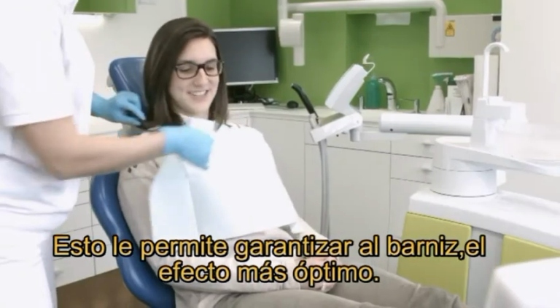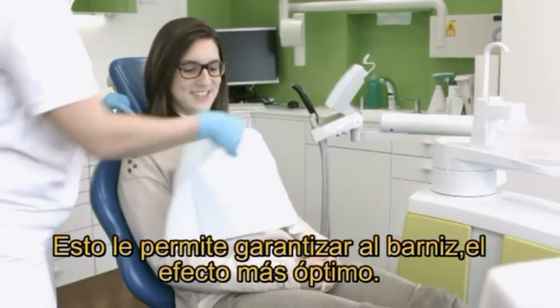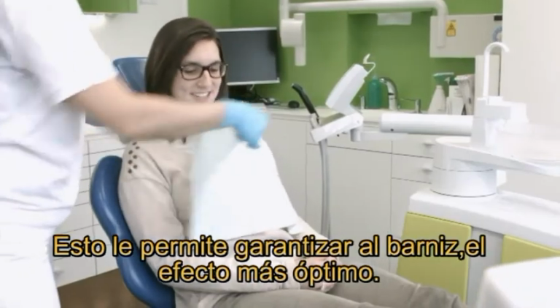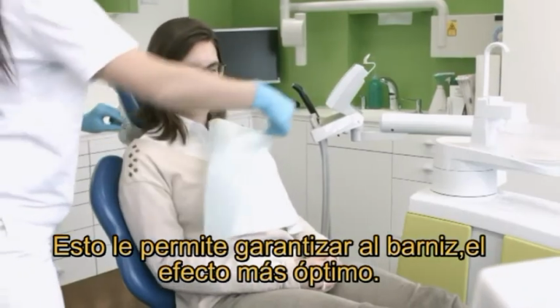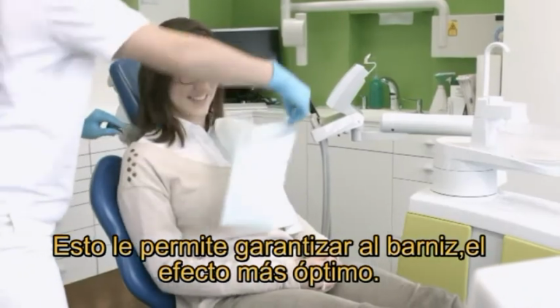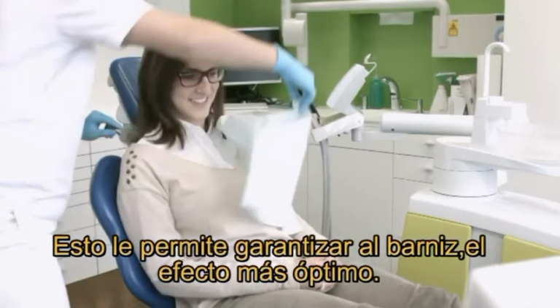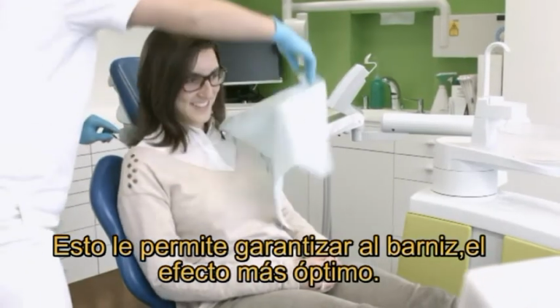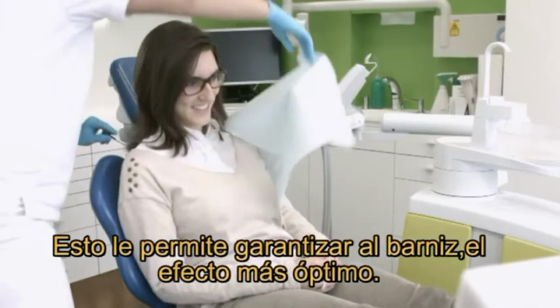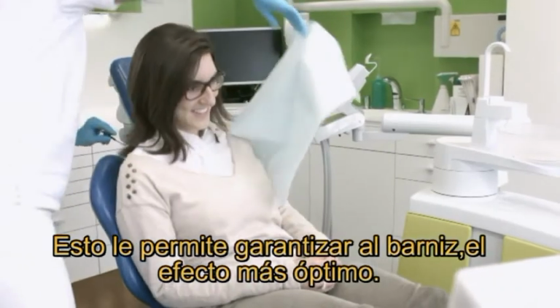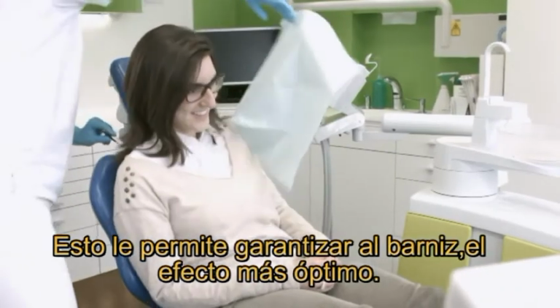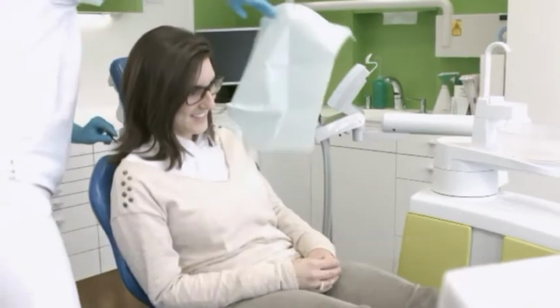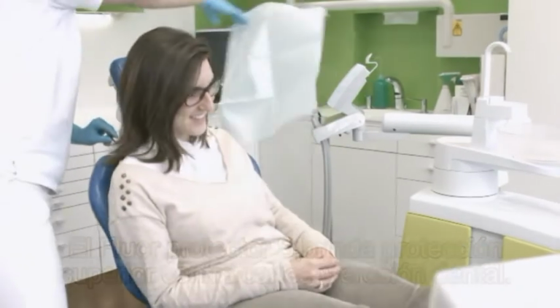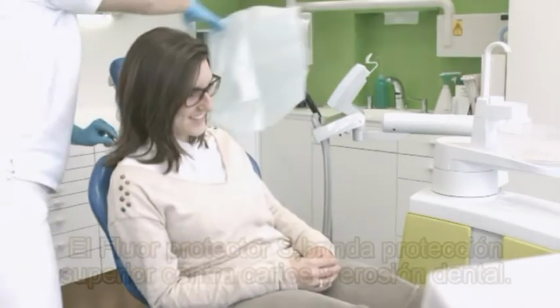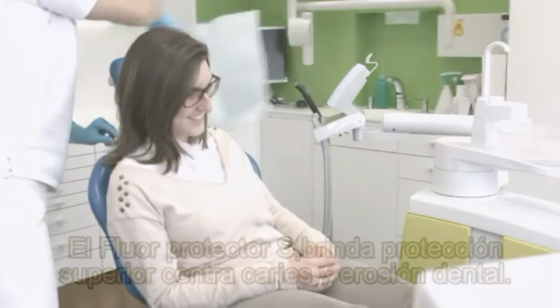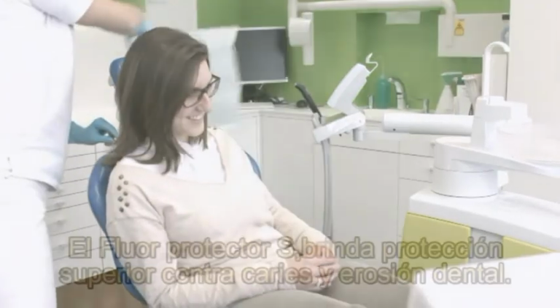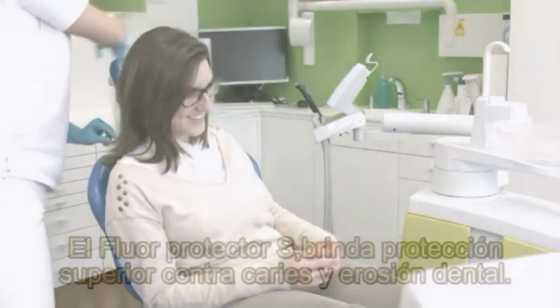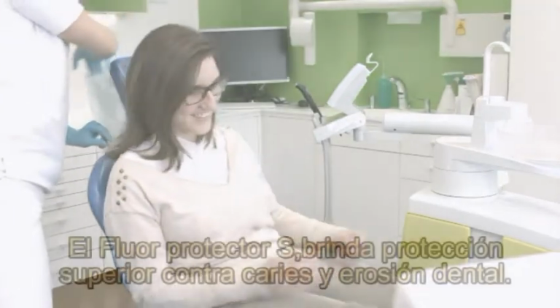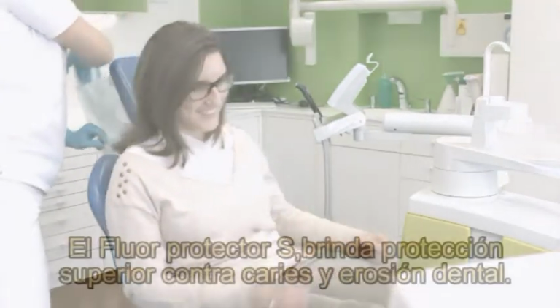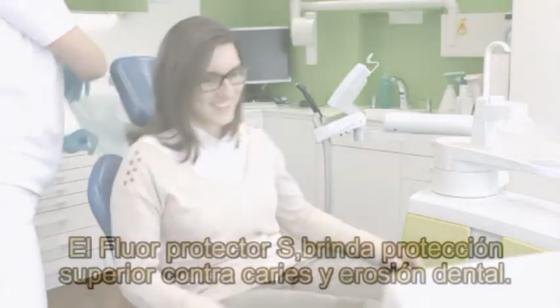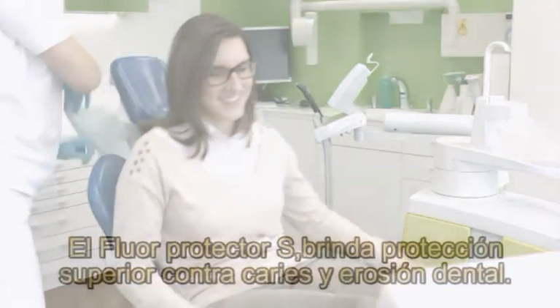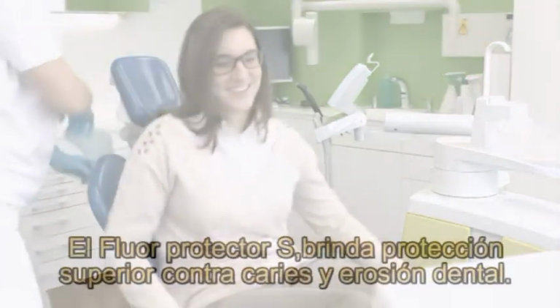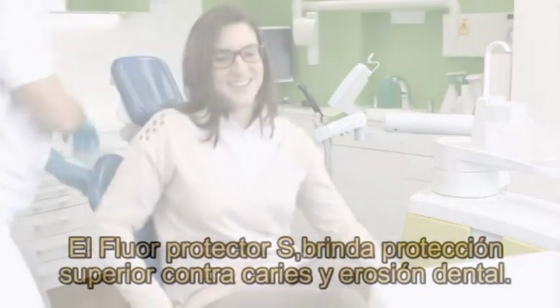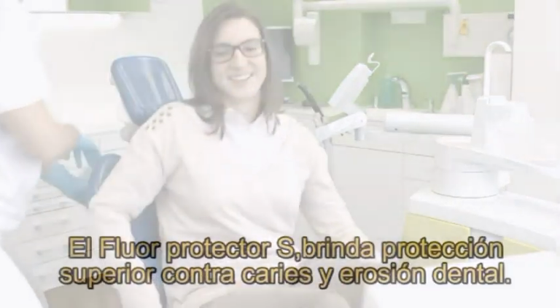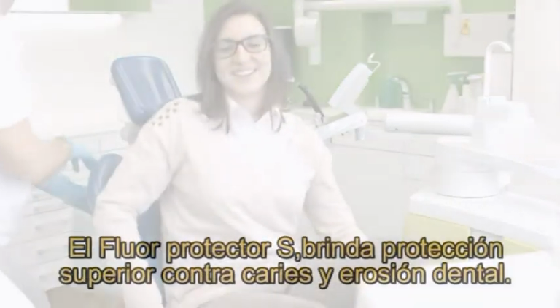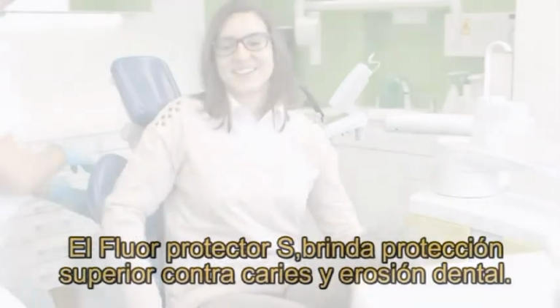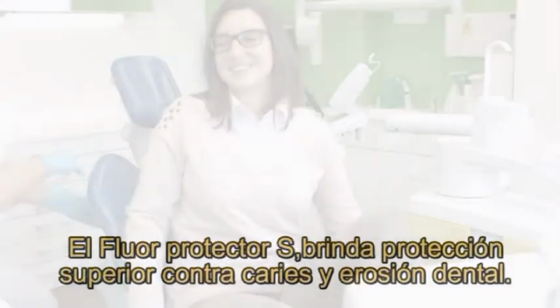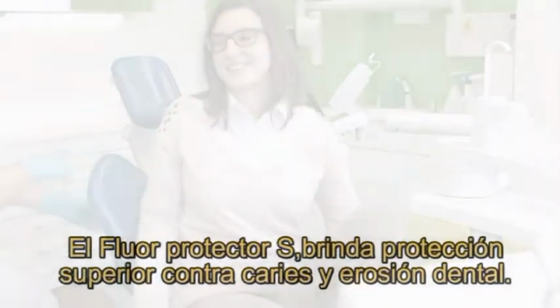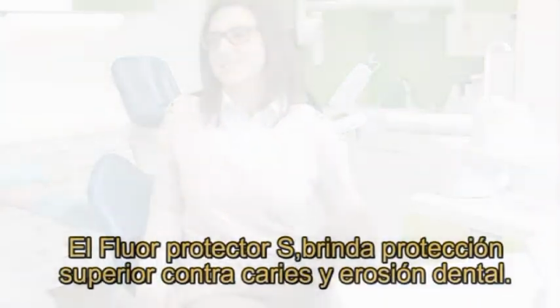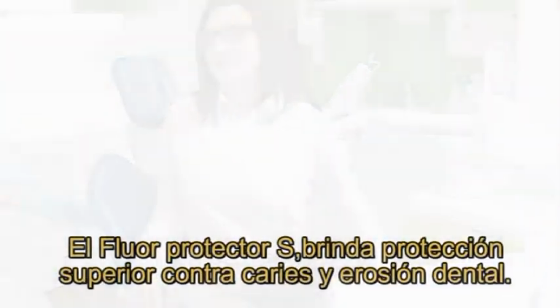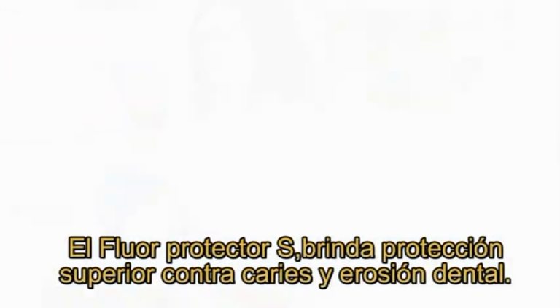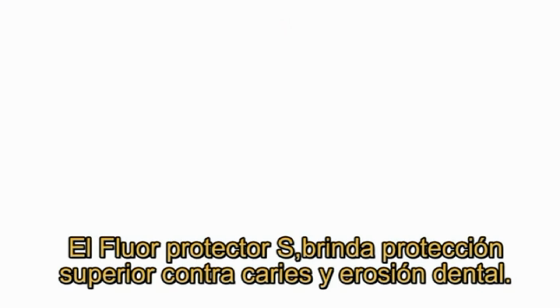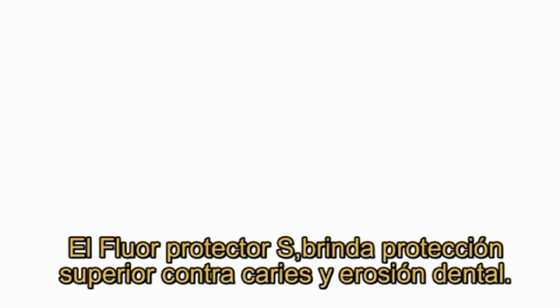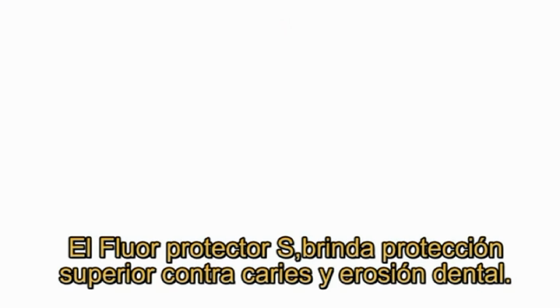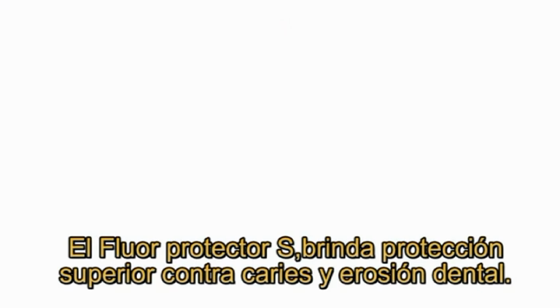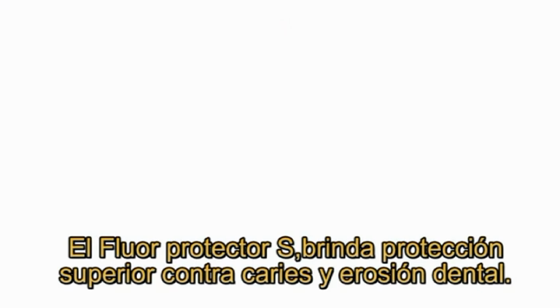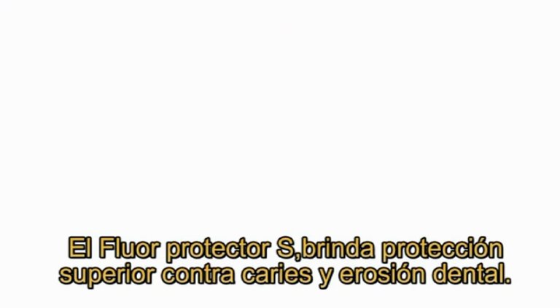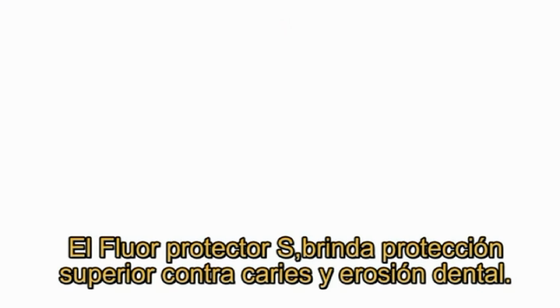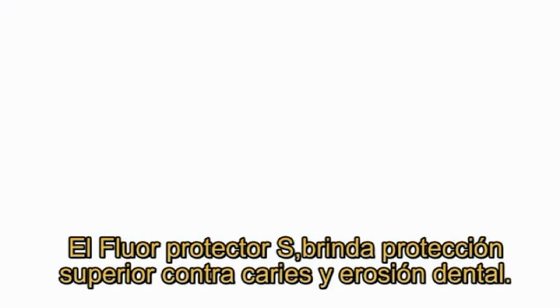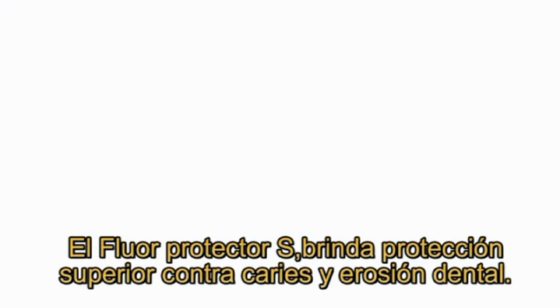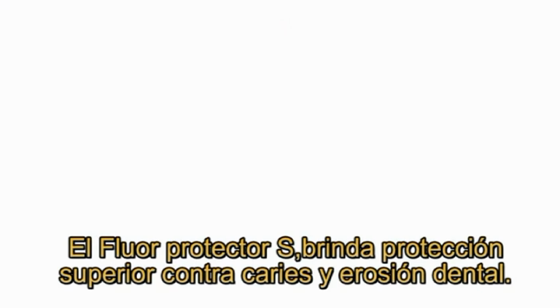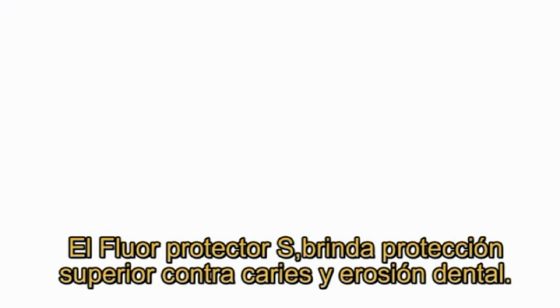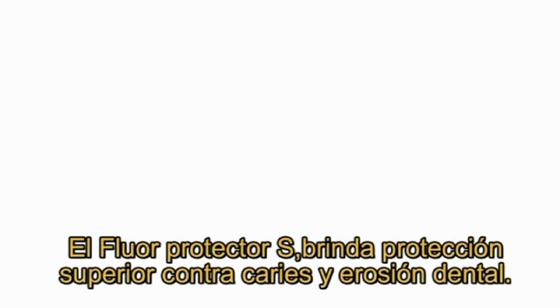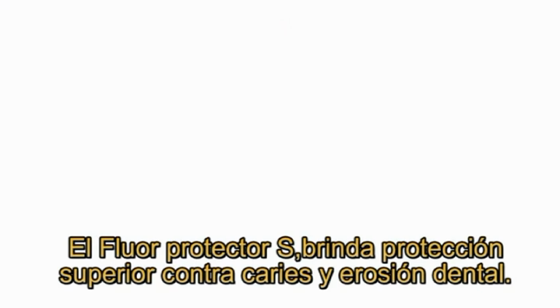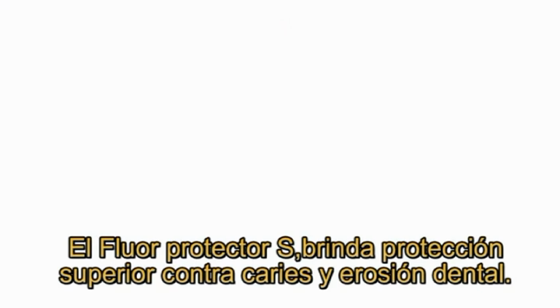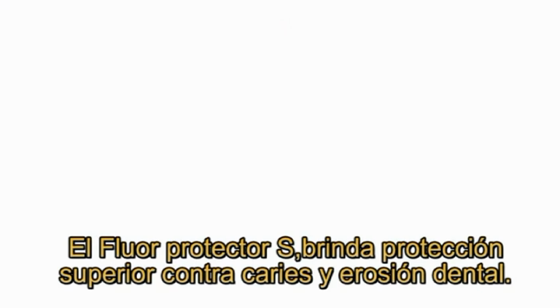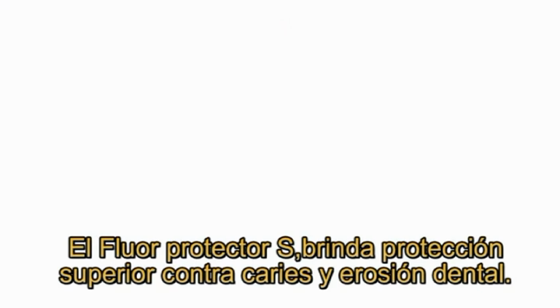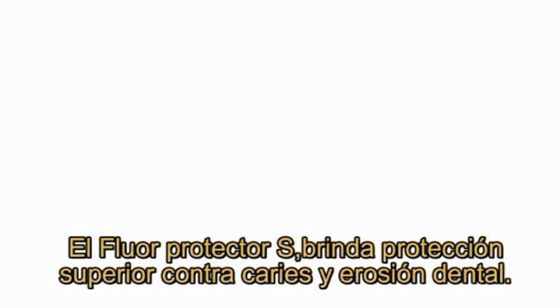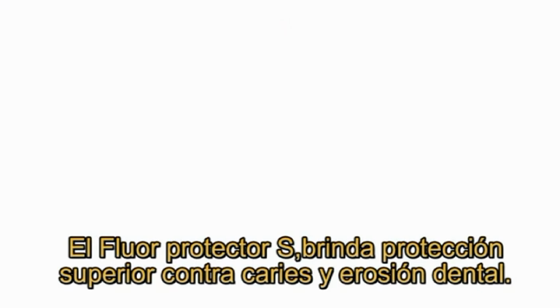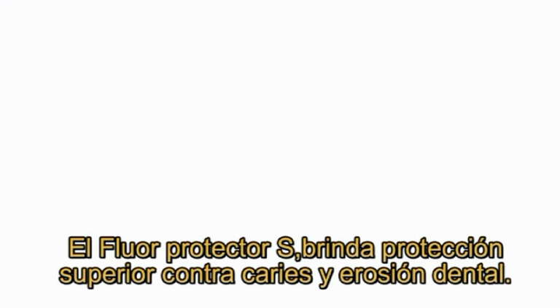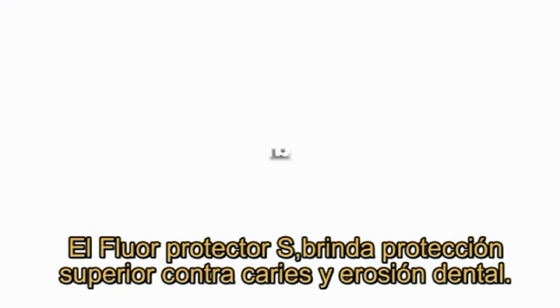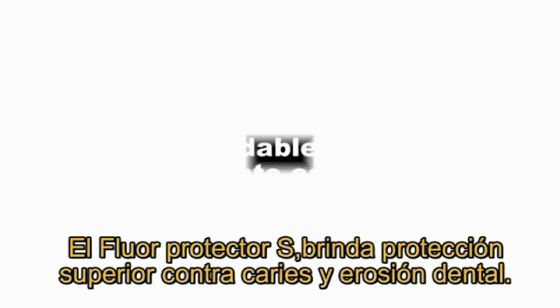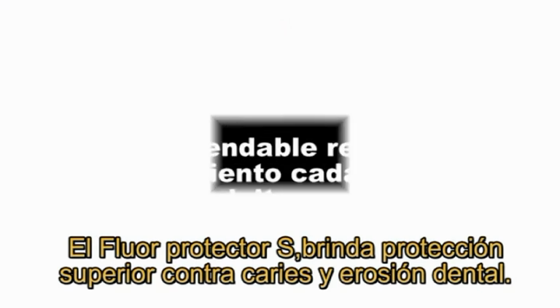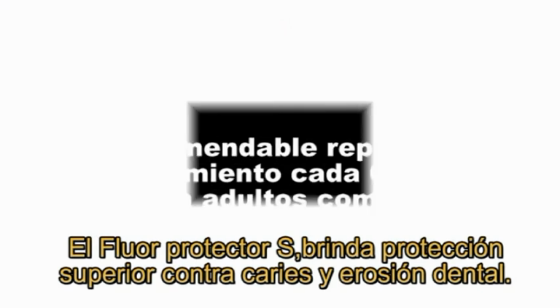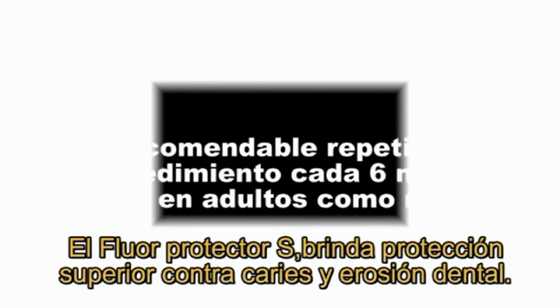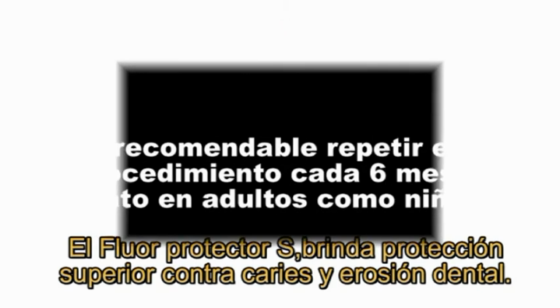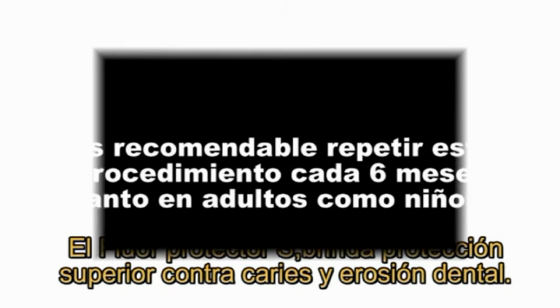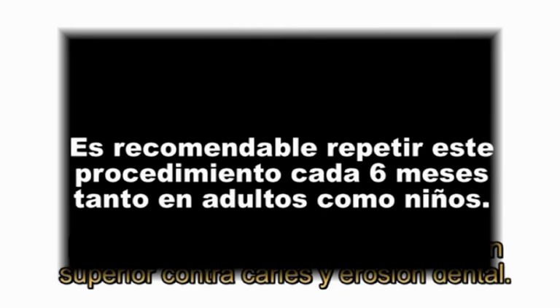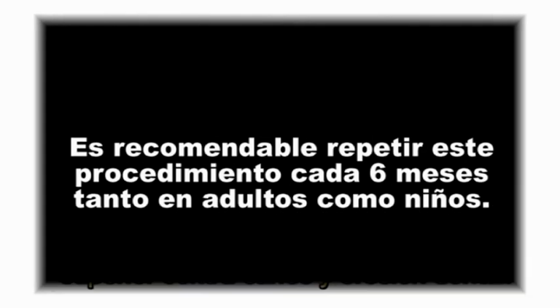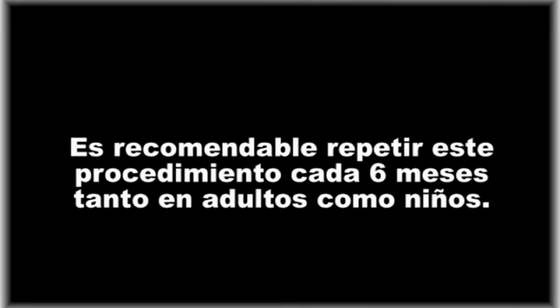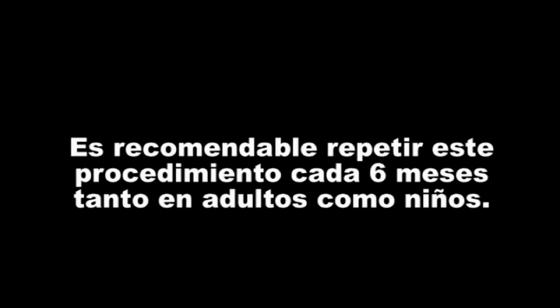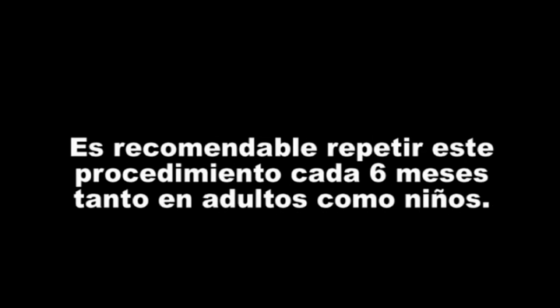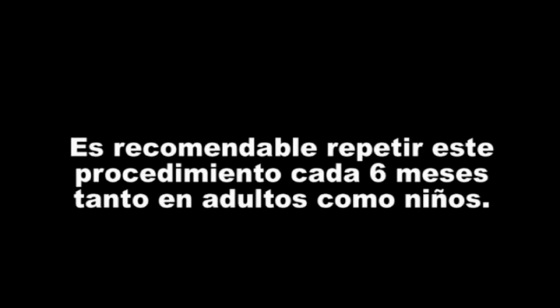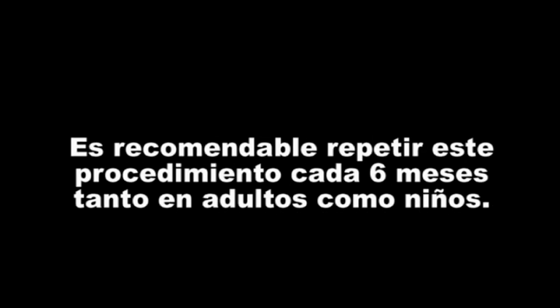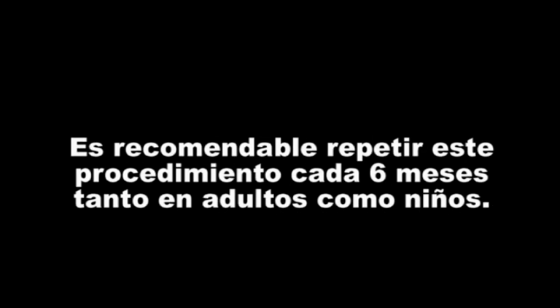The fluoride-containing varnish Flor Protector S offers superior protection against dental caries and erosion.